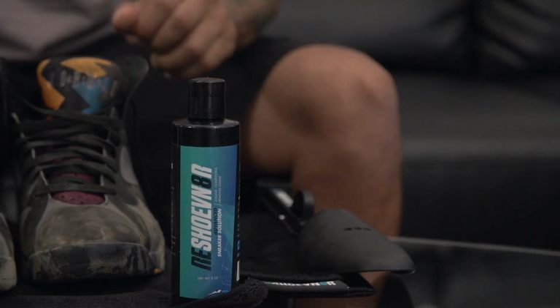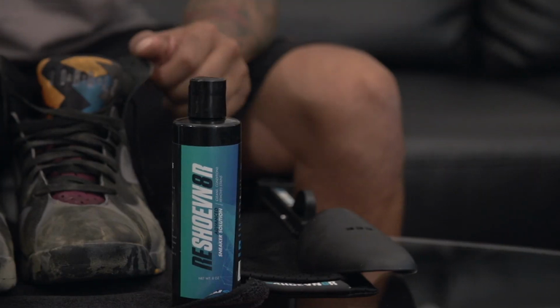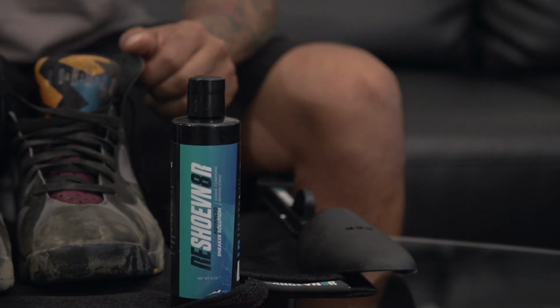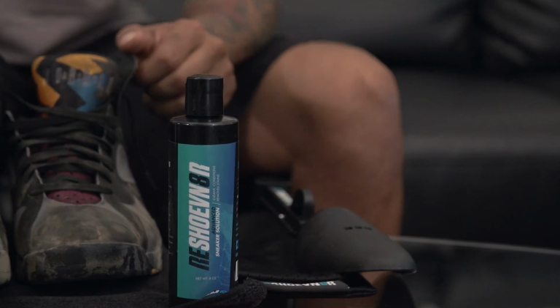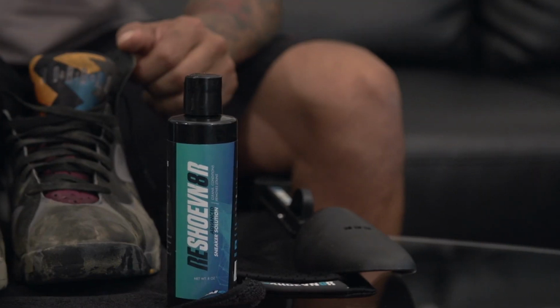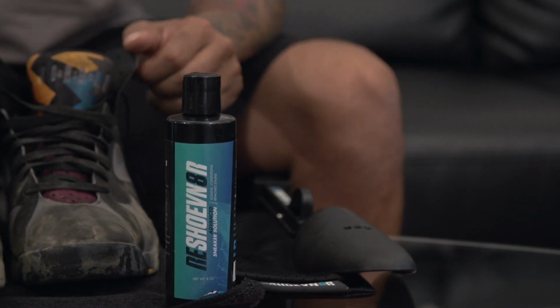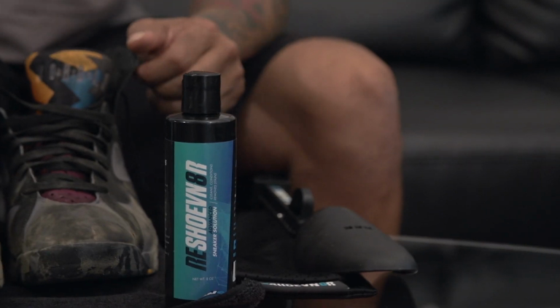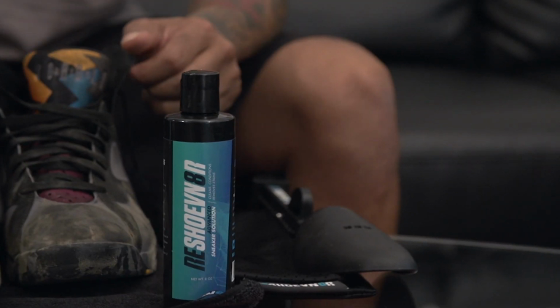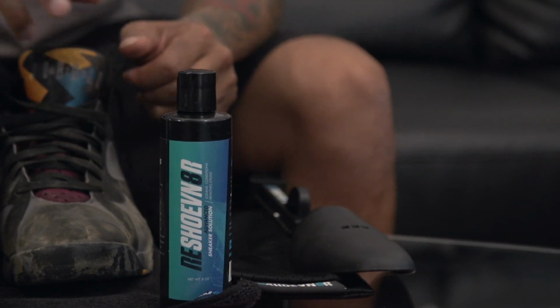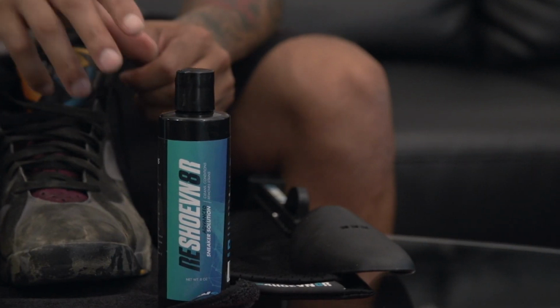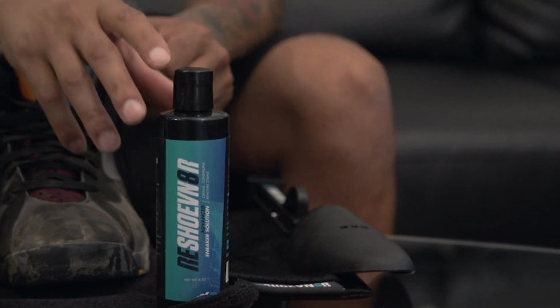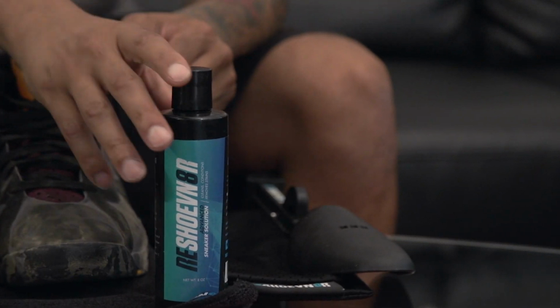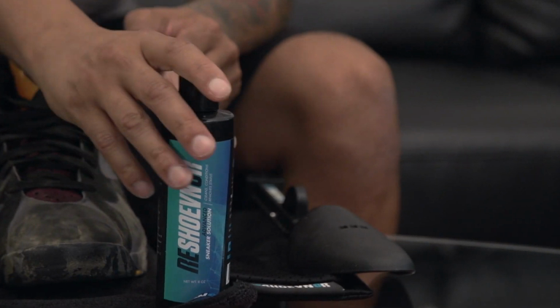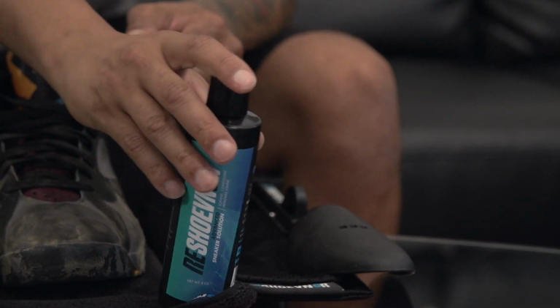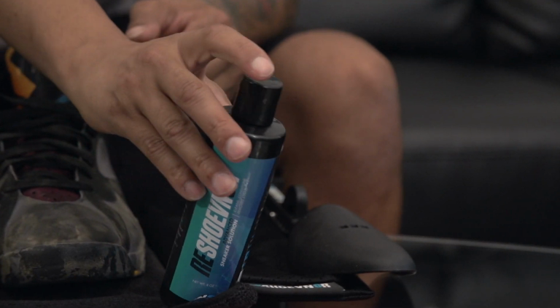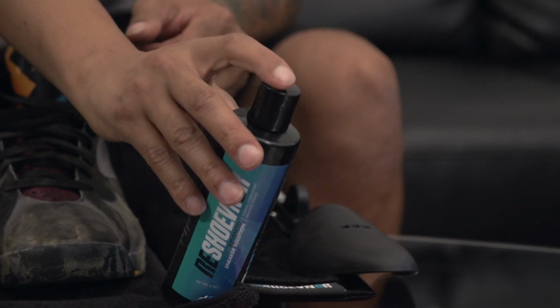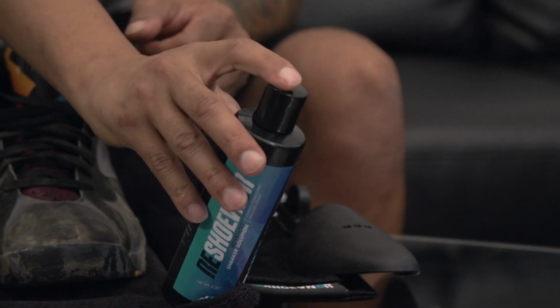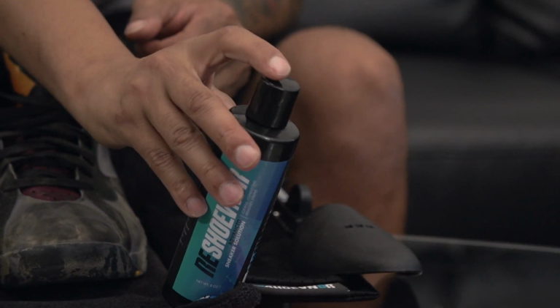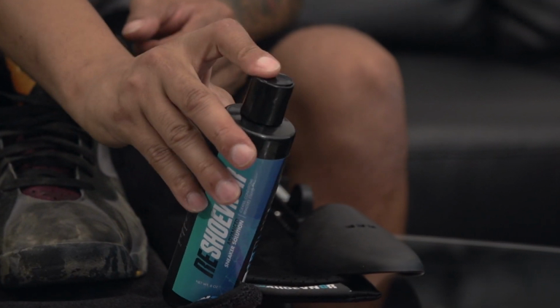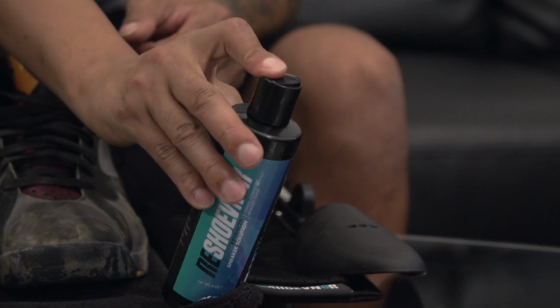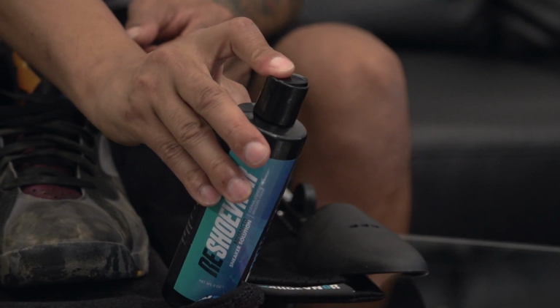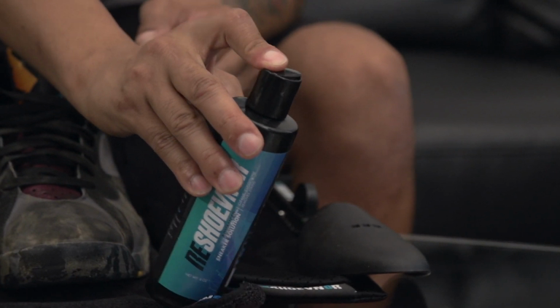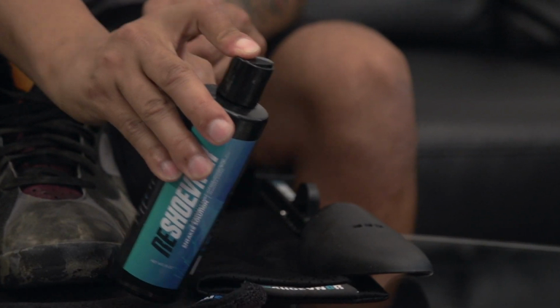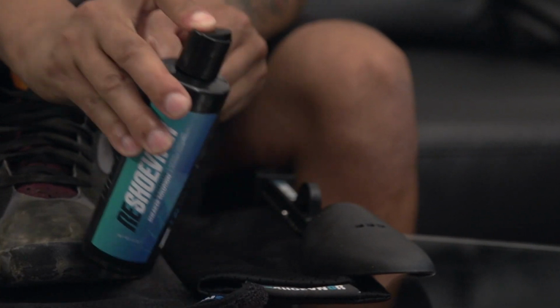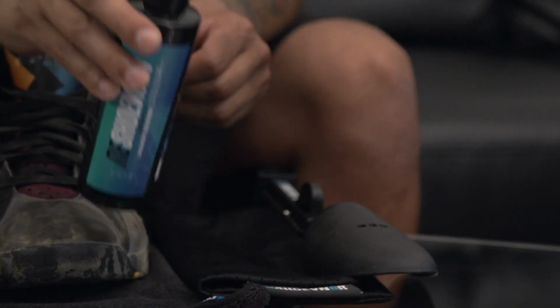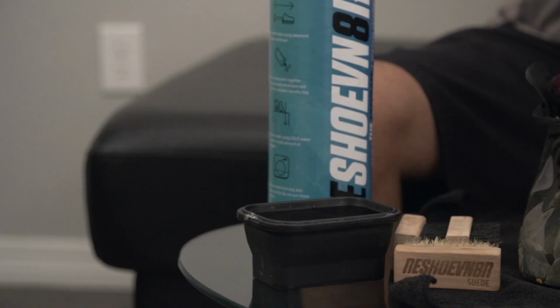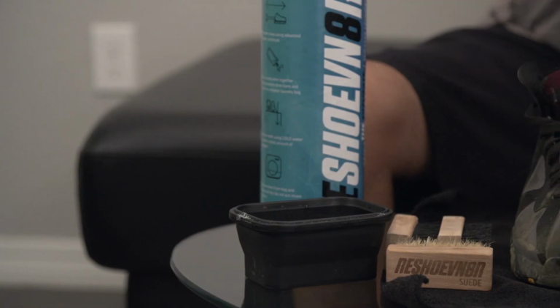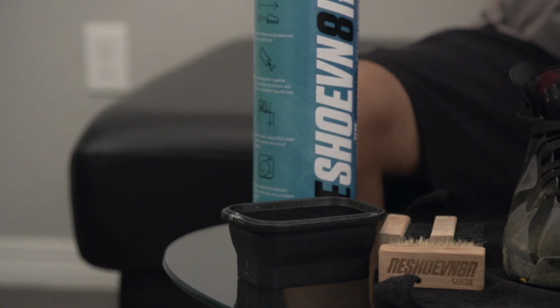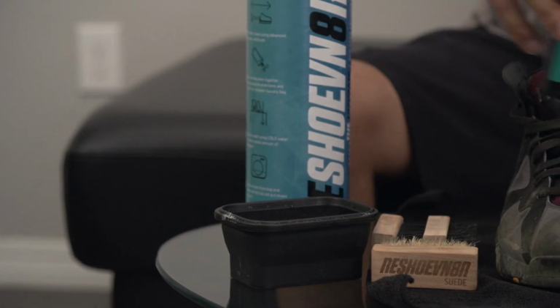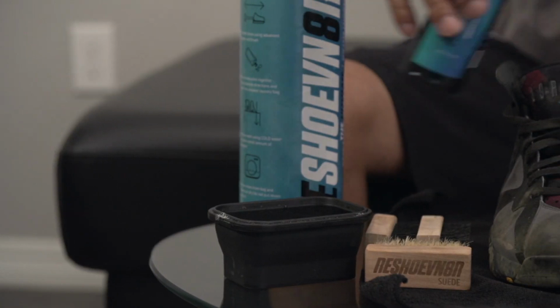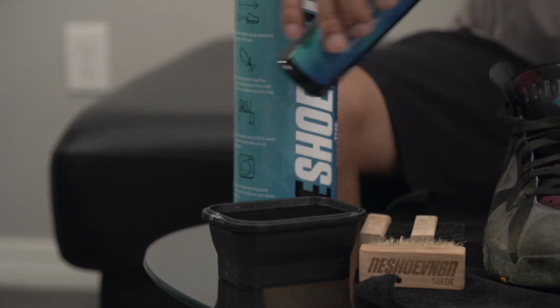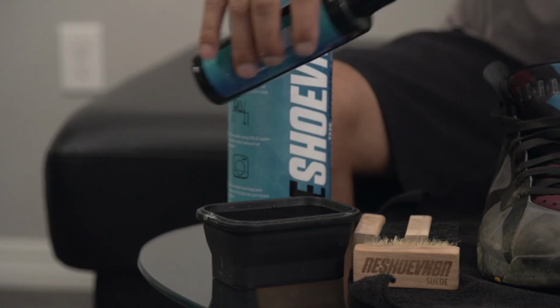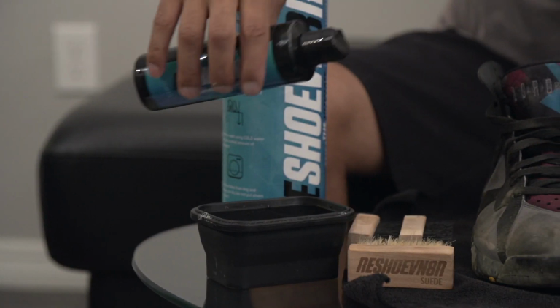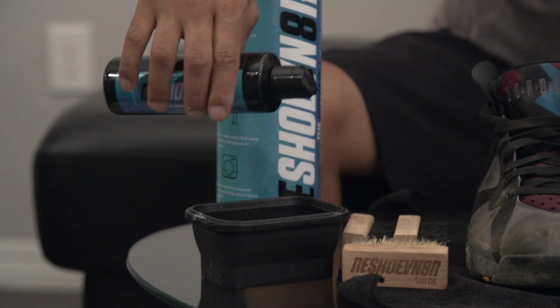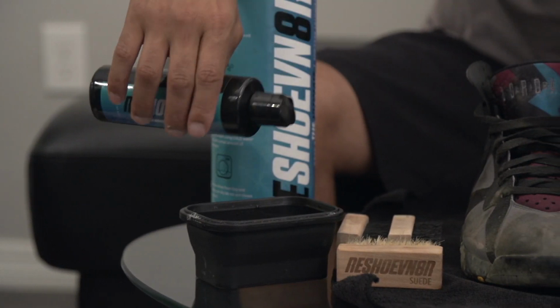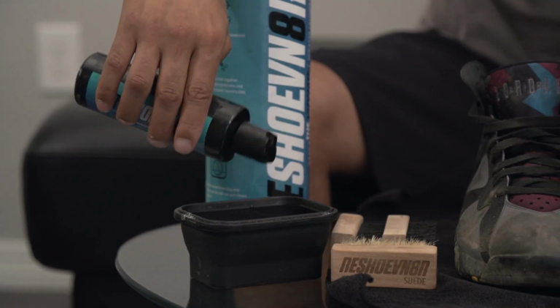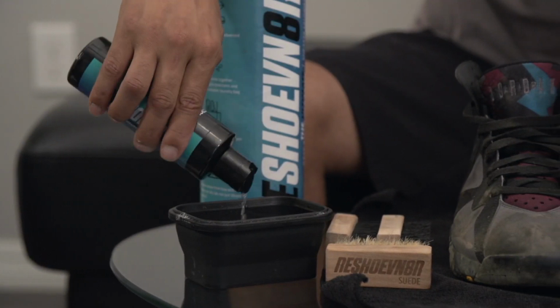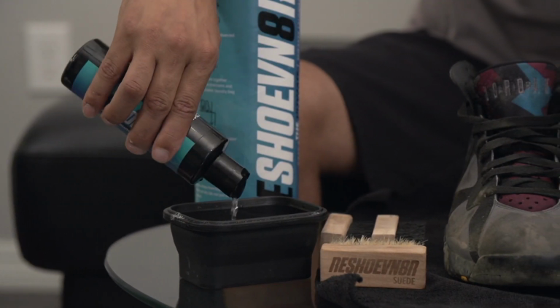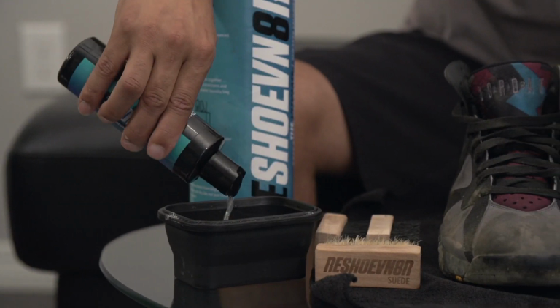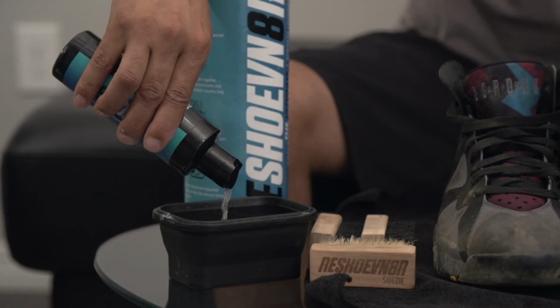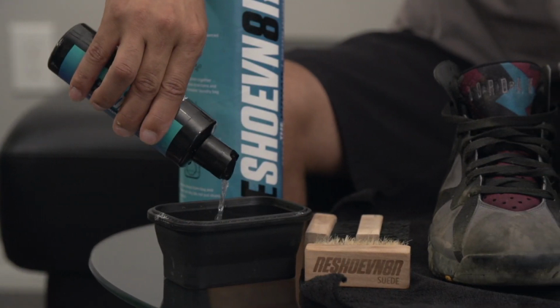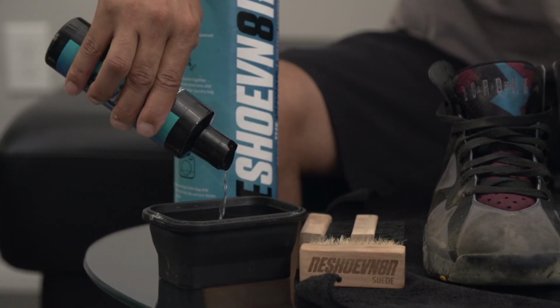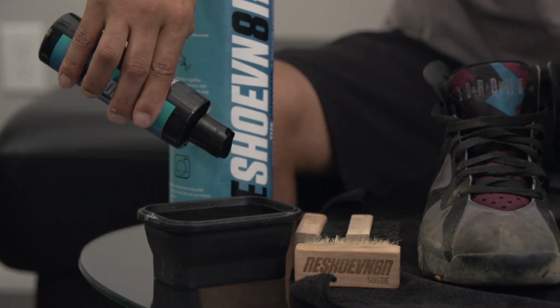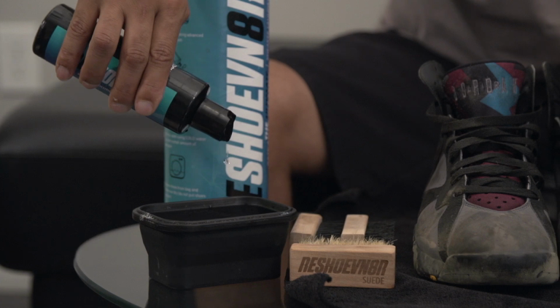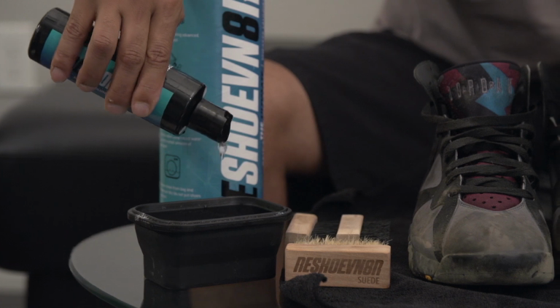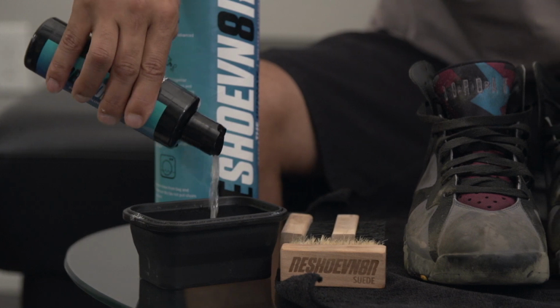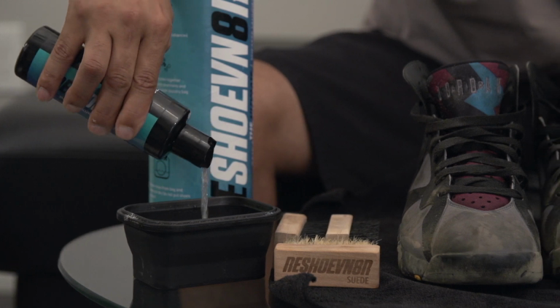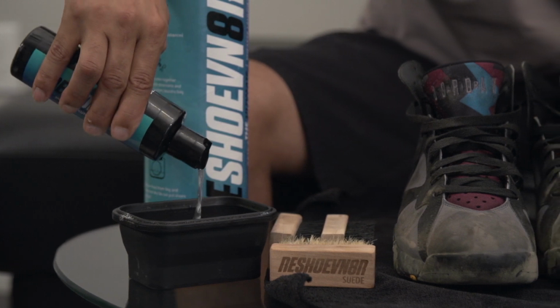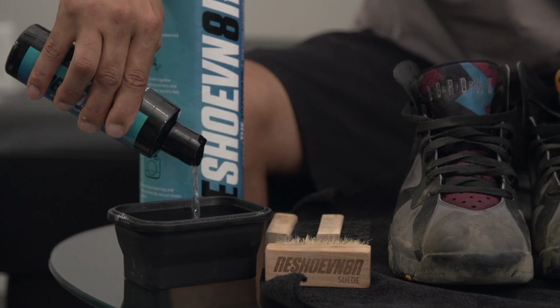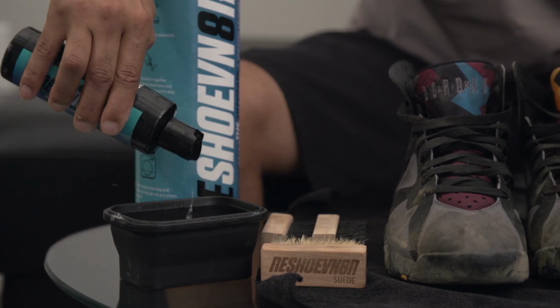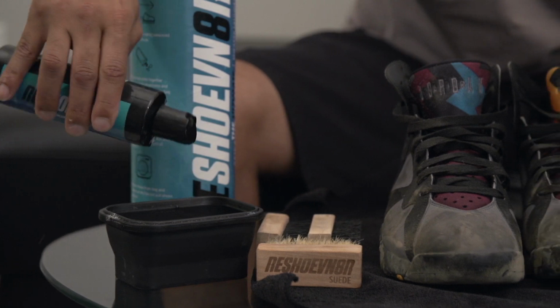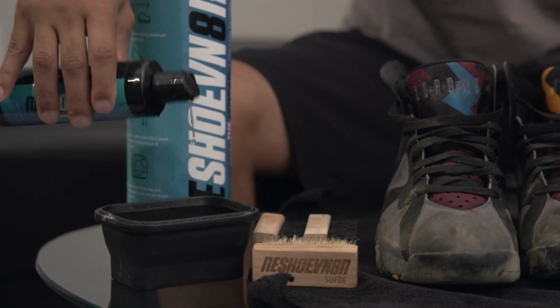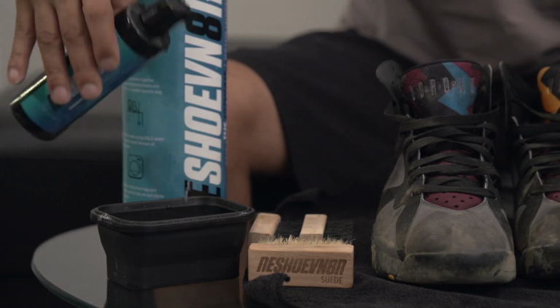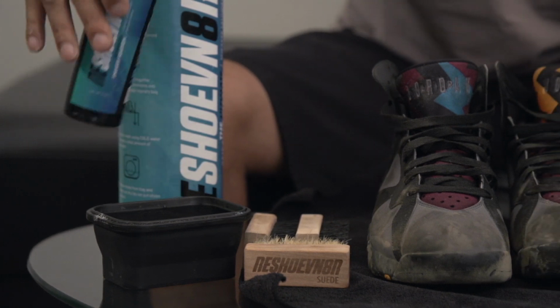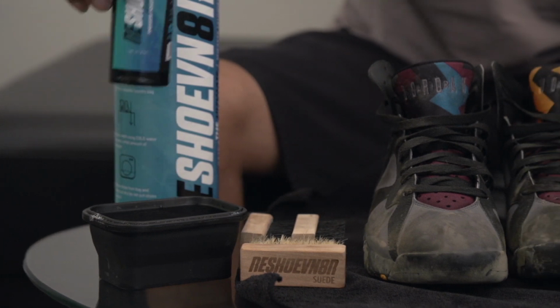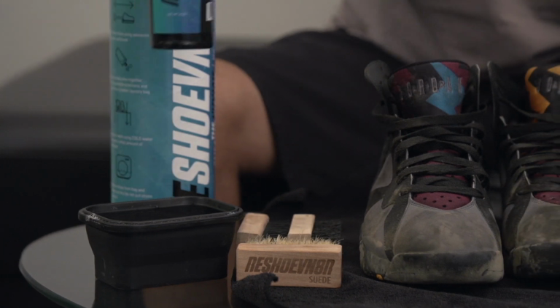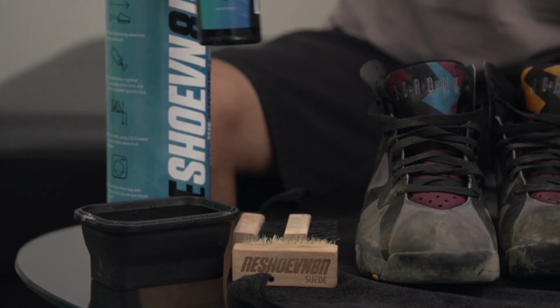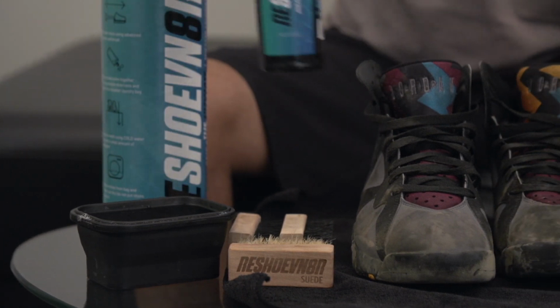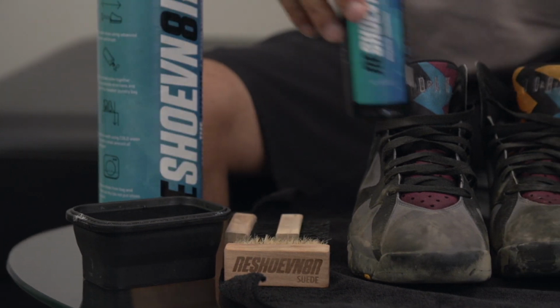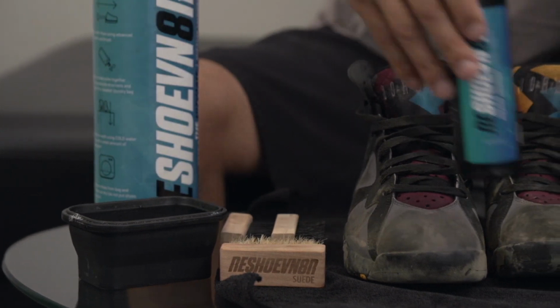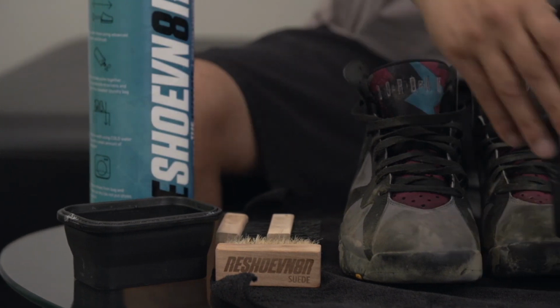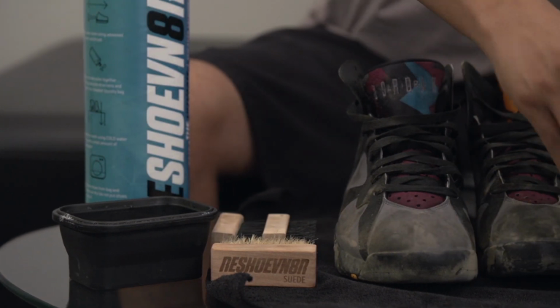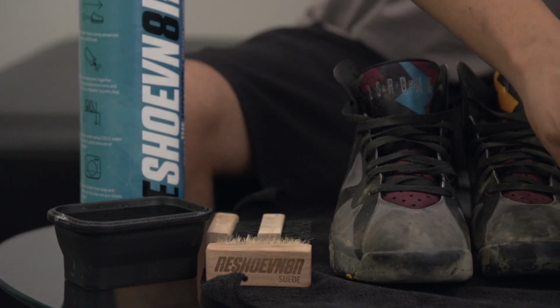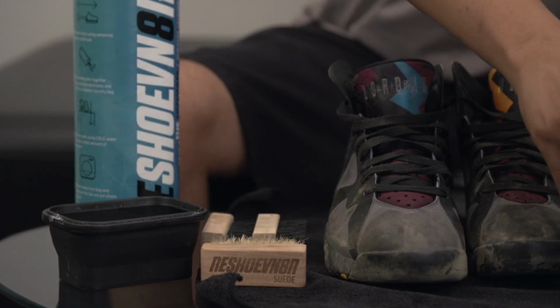Next you're going to grab Reshoevn8r's advanced cleaning solution and put about two squirts in about four to five ounces of water.